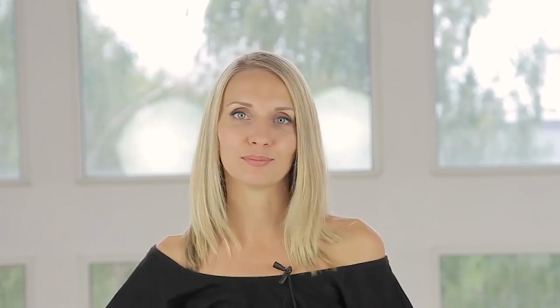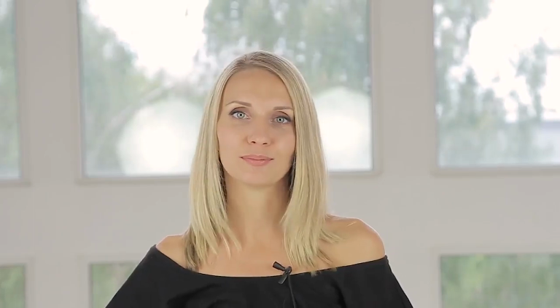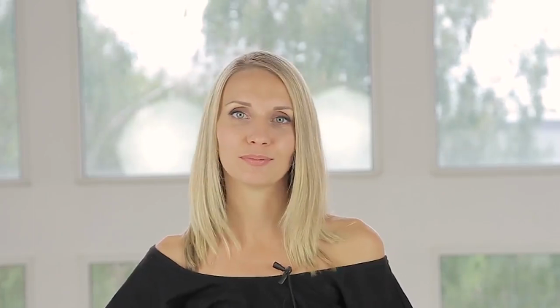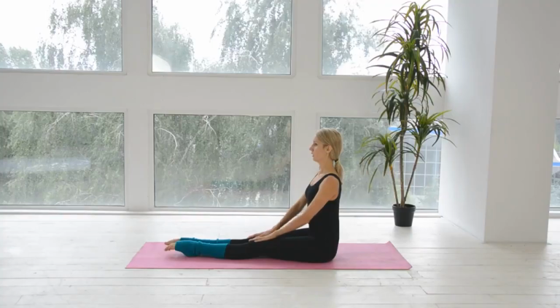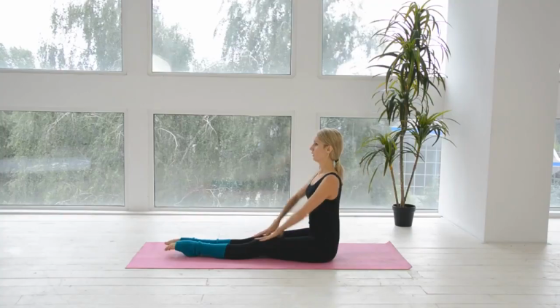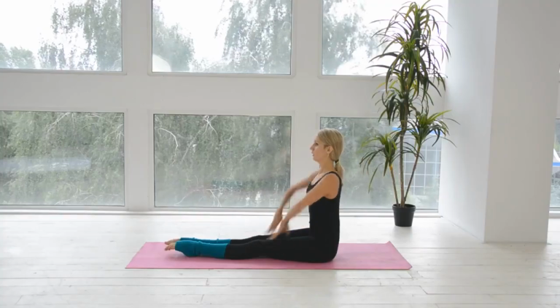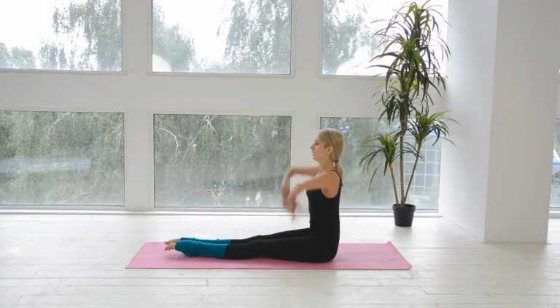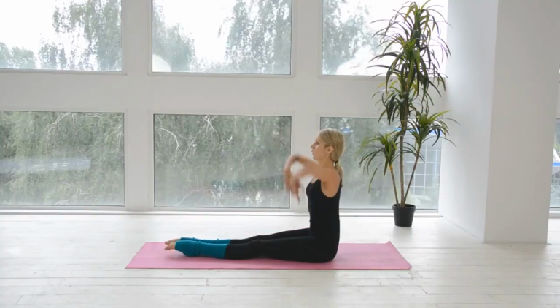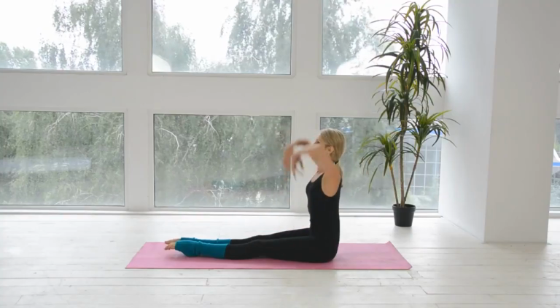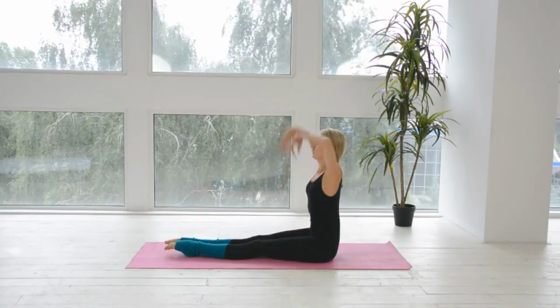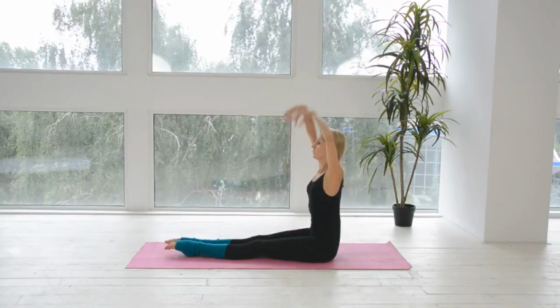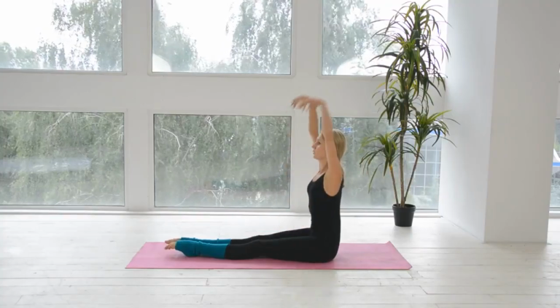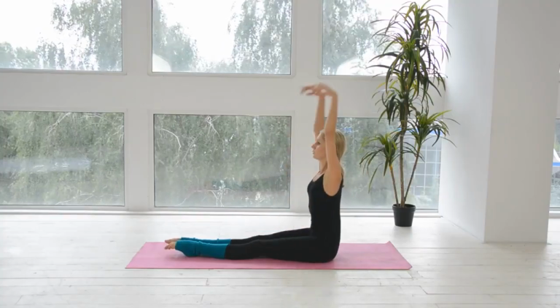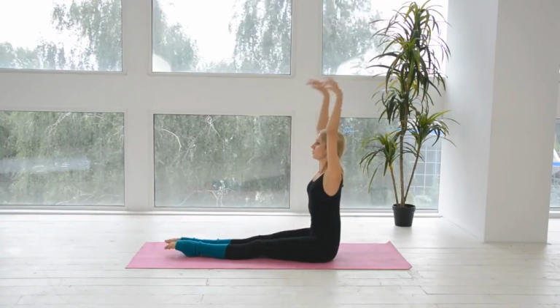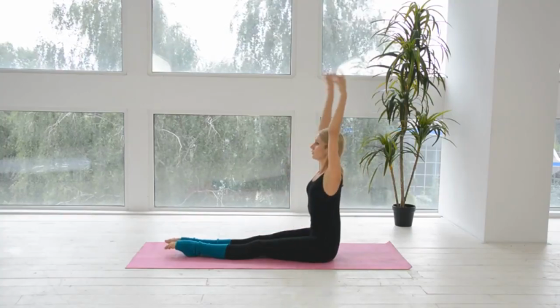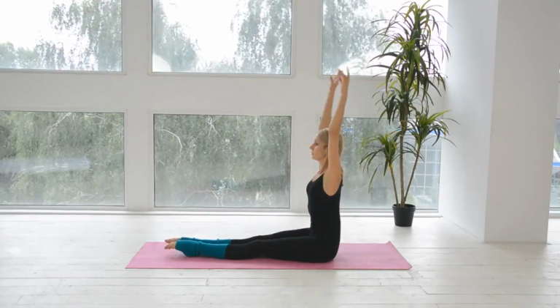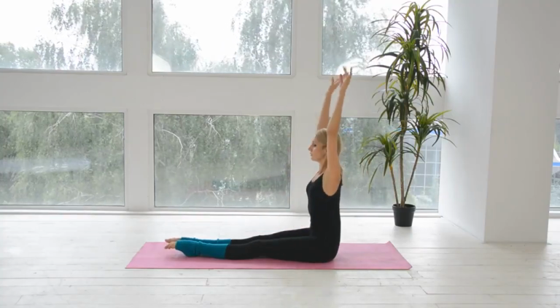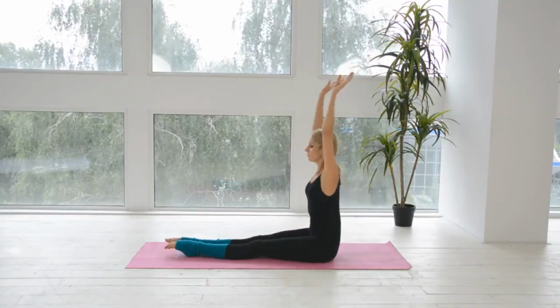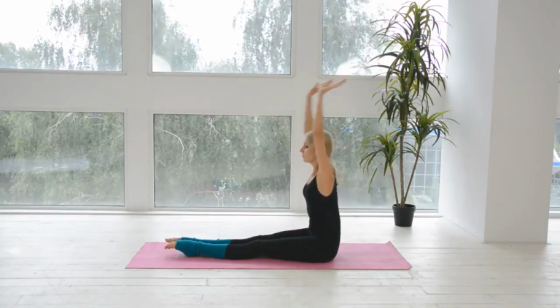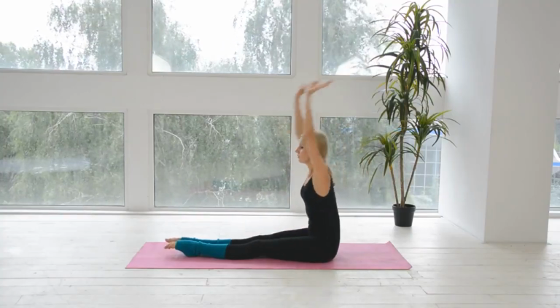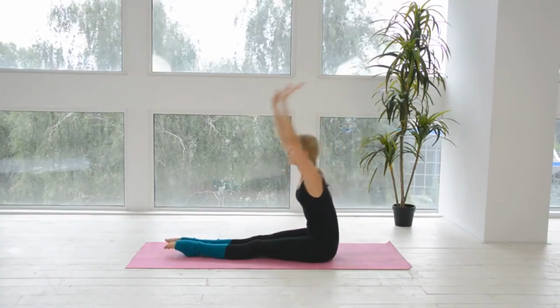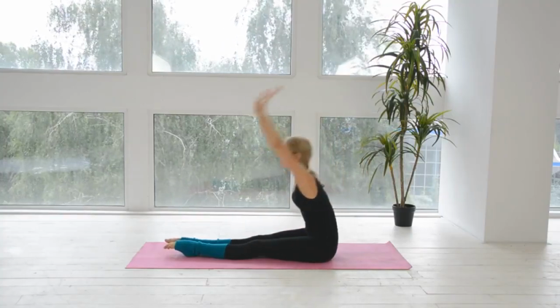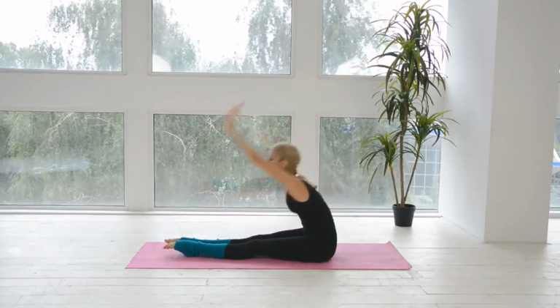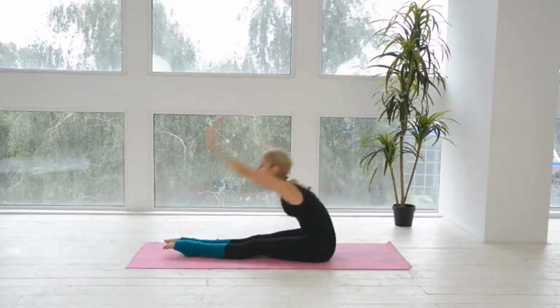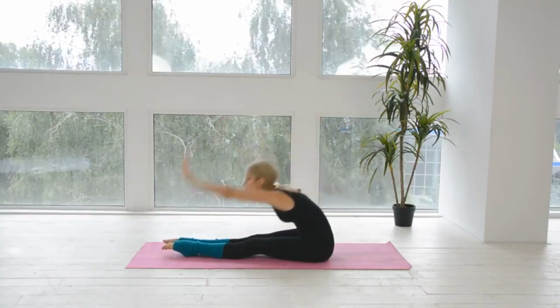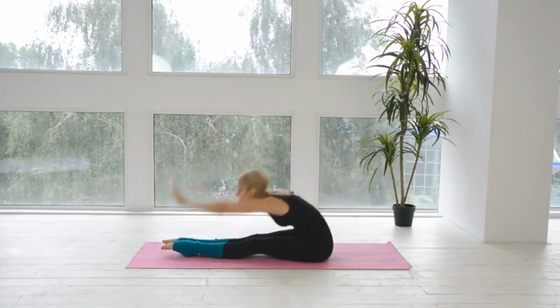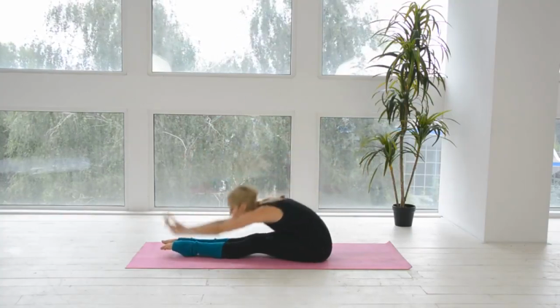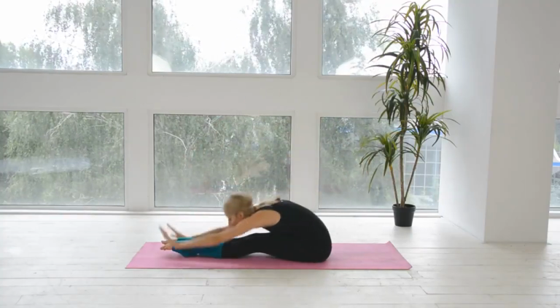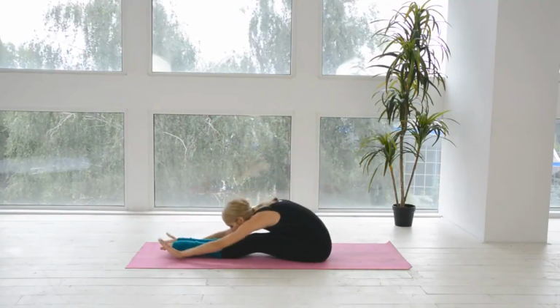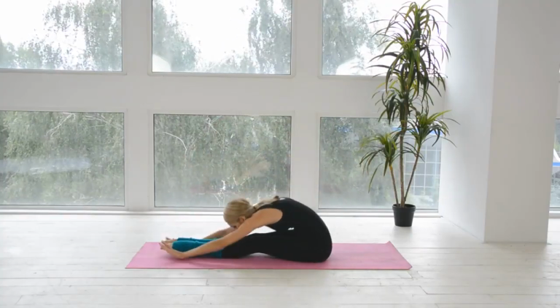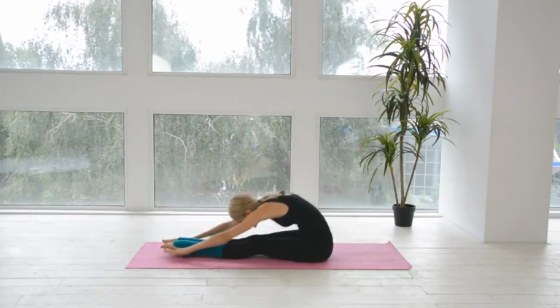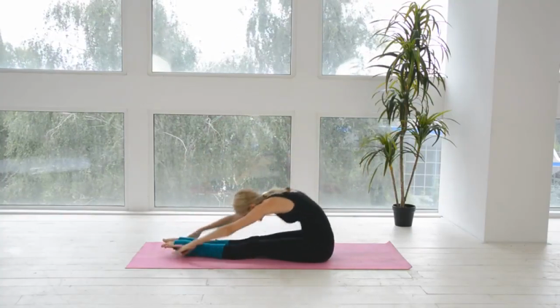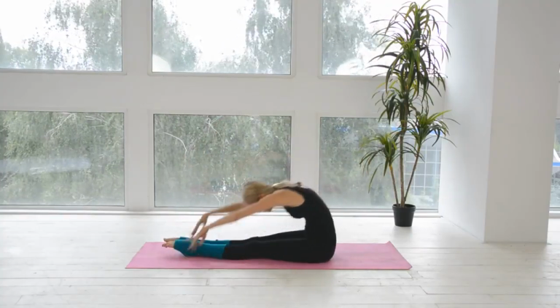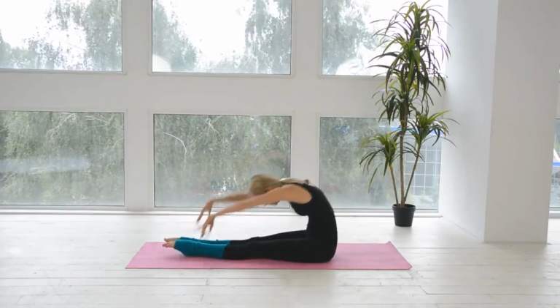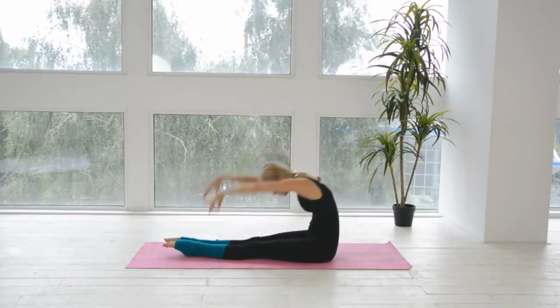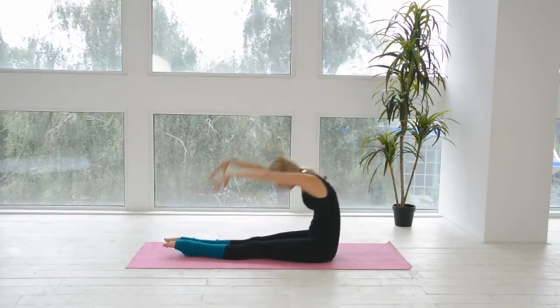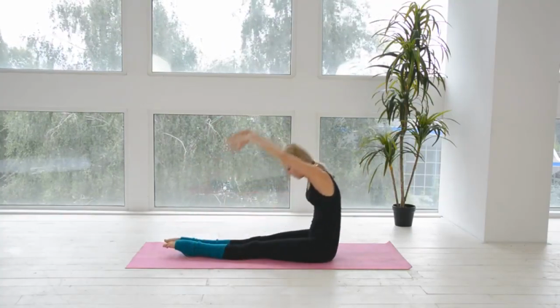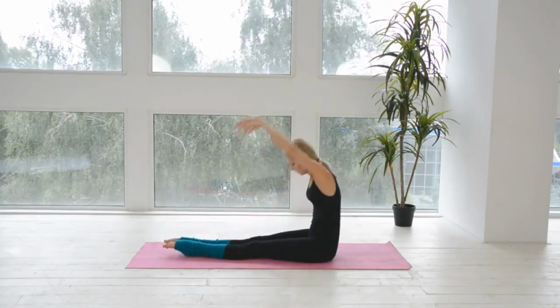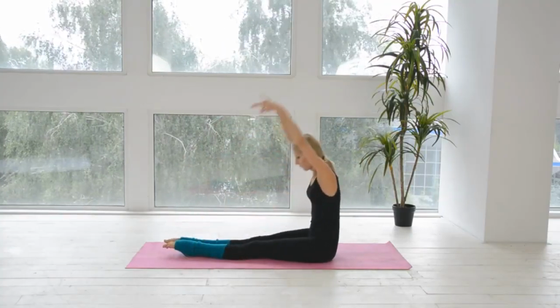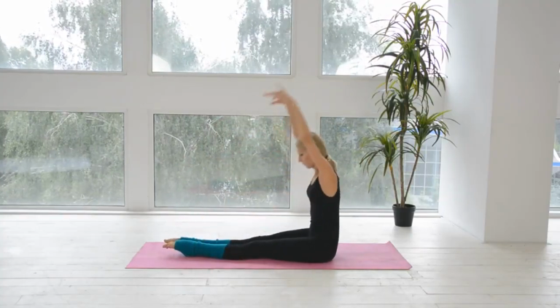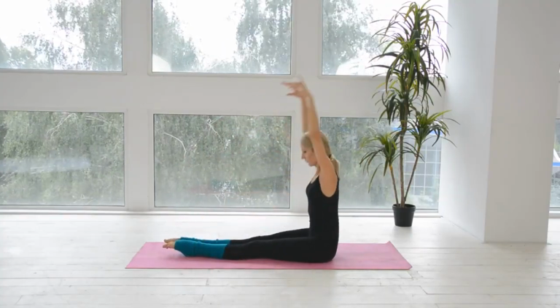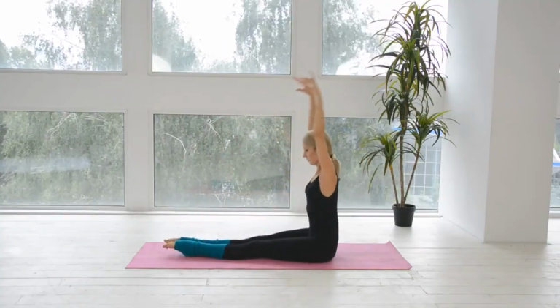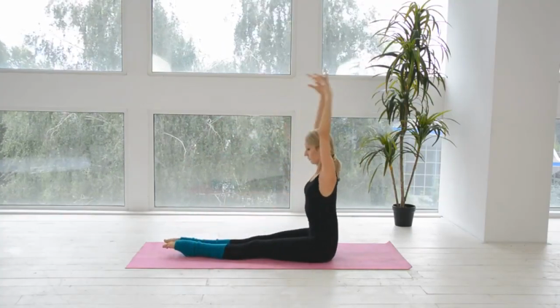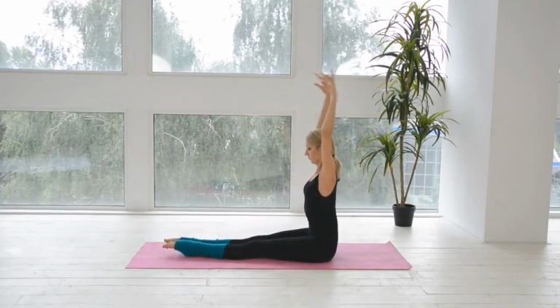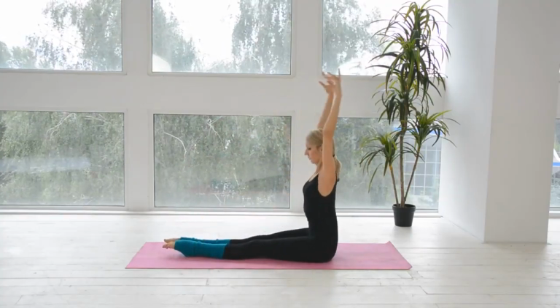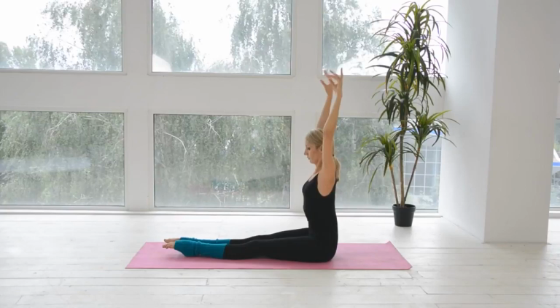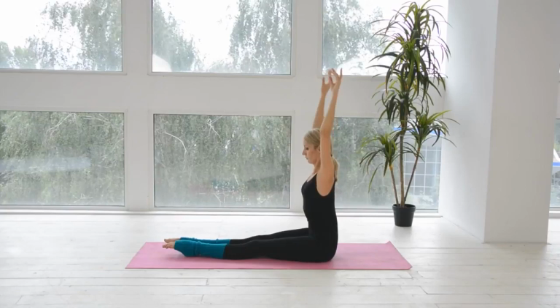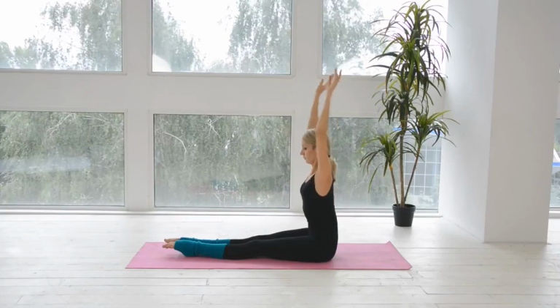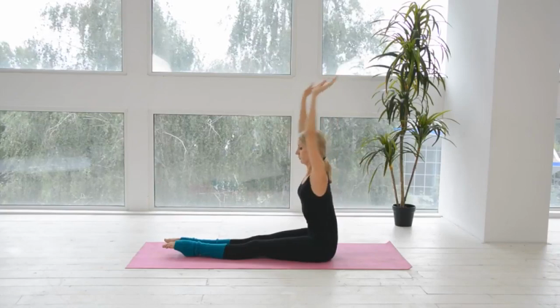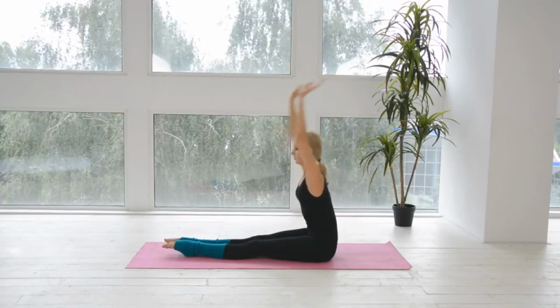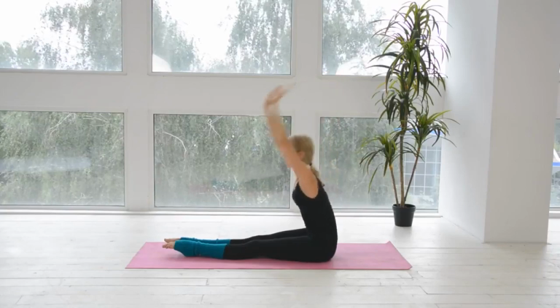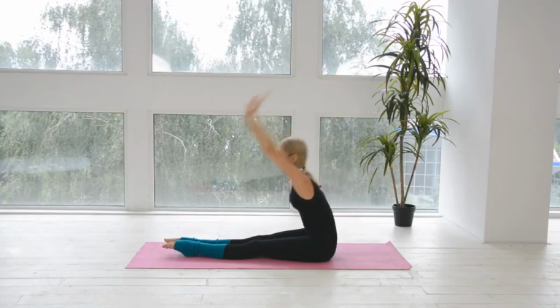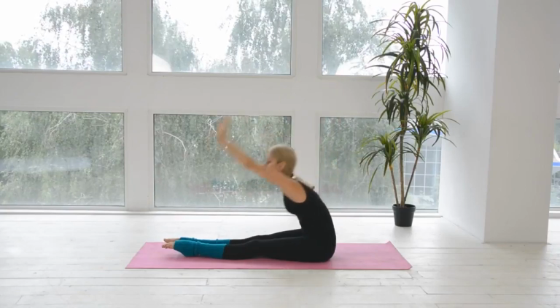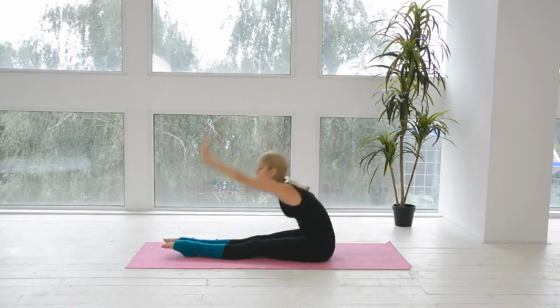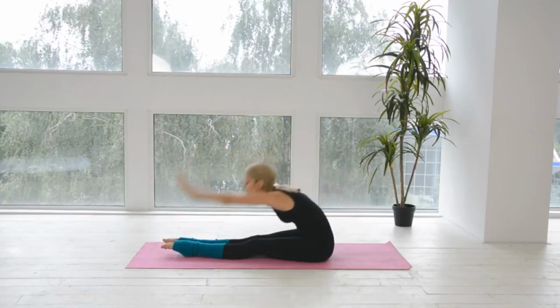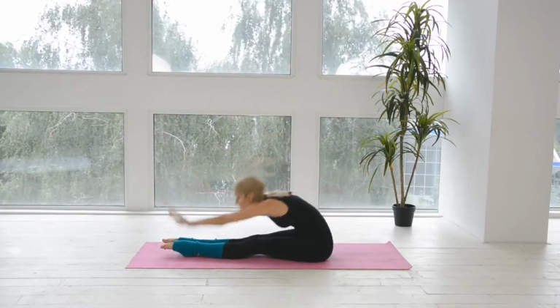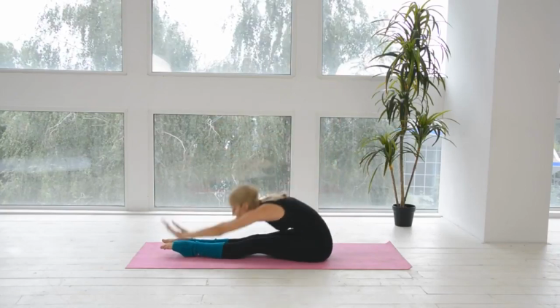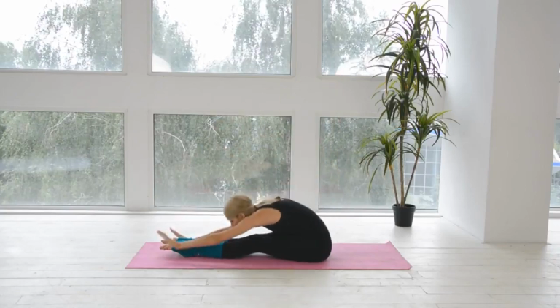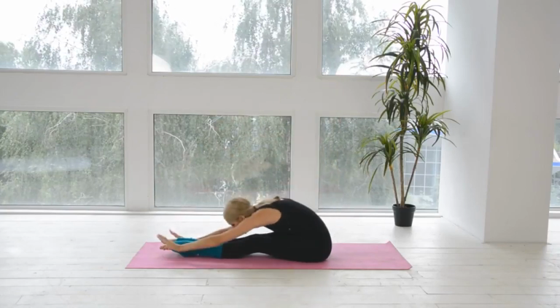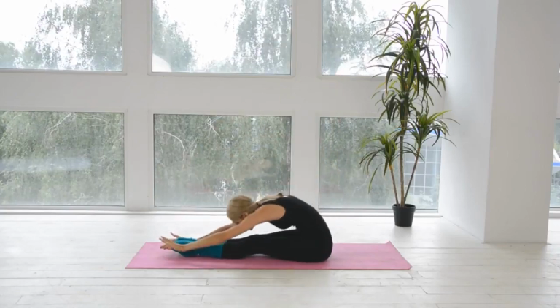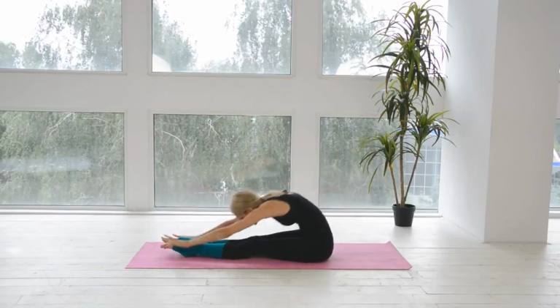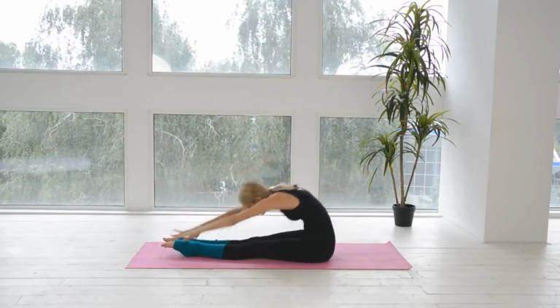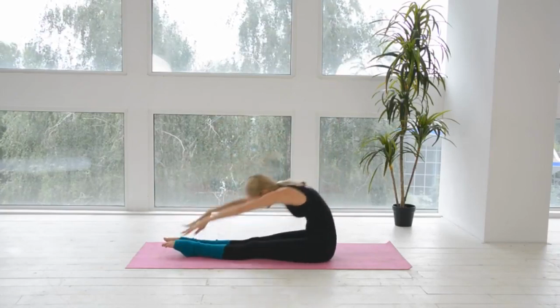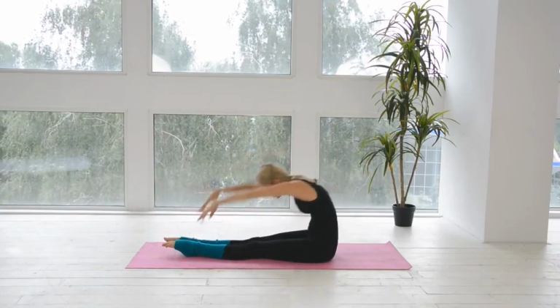Preparation position: sitting on the floor. Bend forward 8 times. Don't bend your knees.